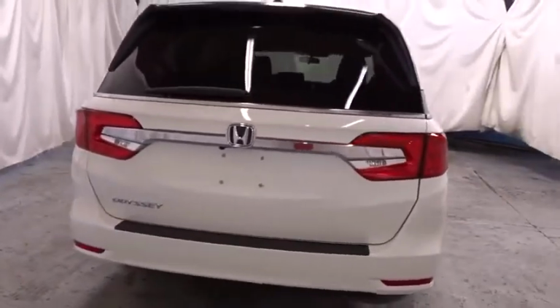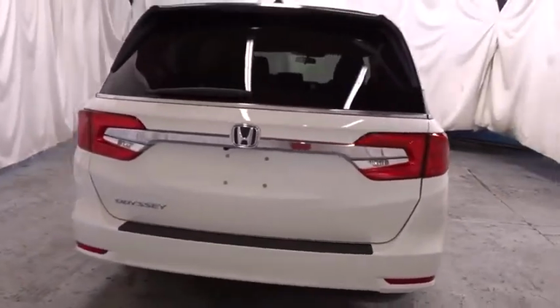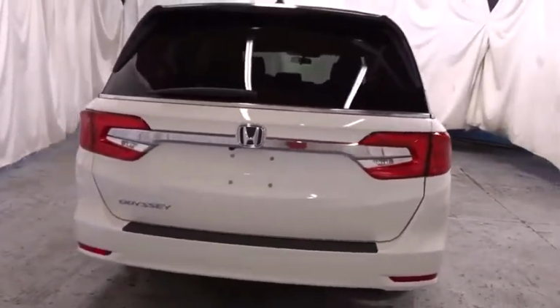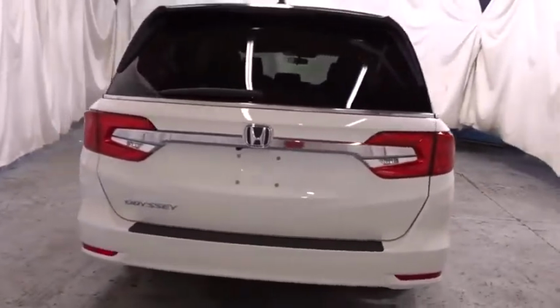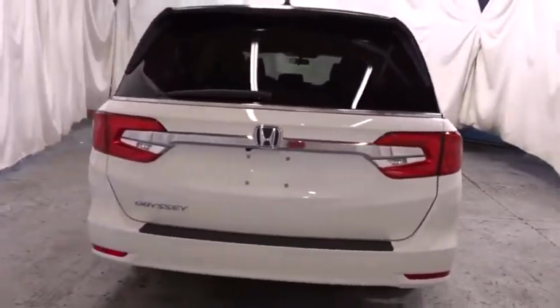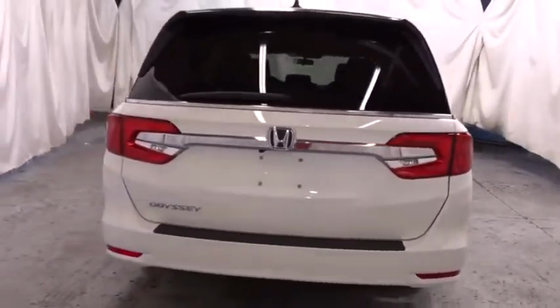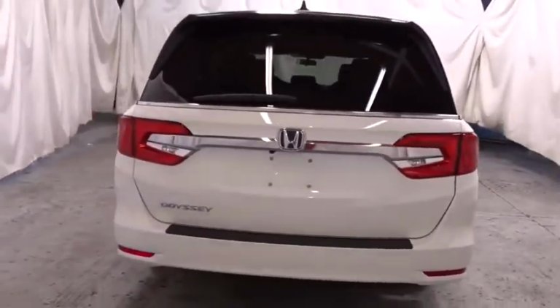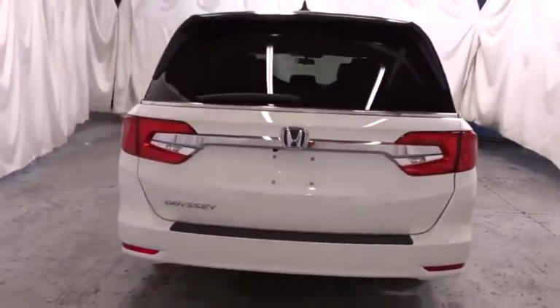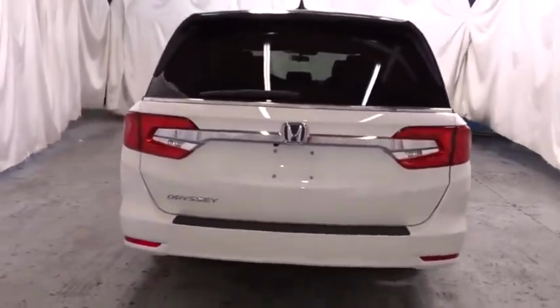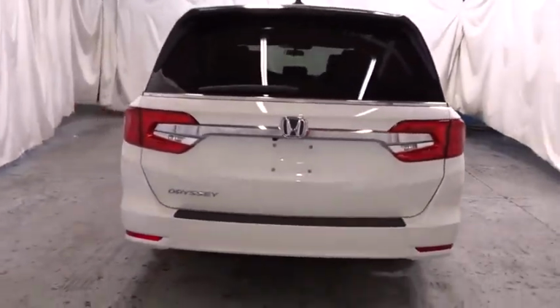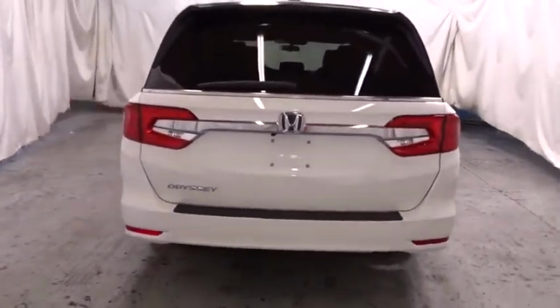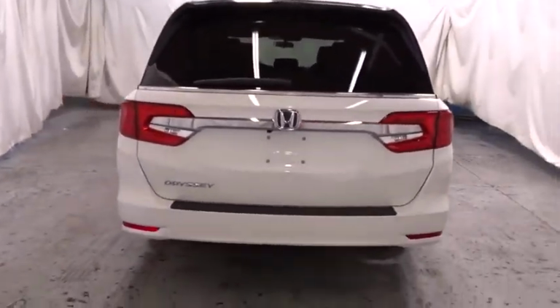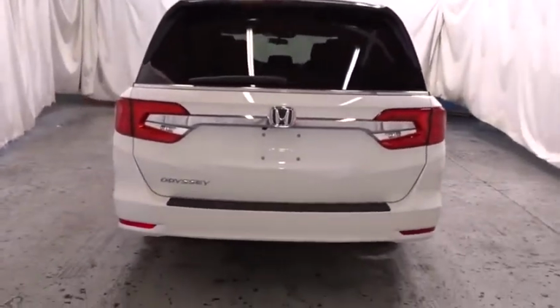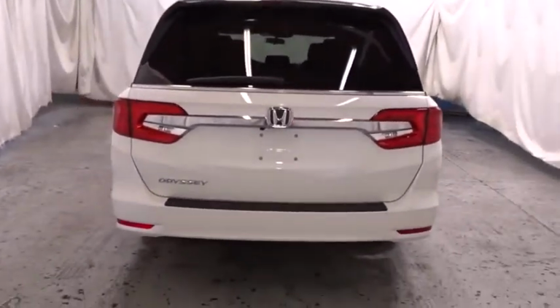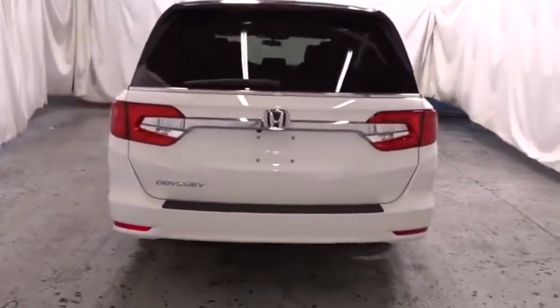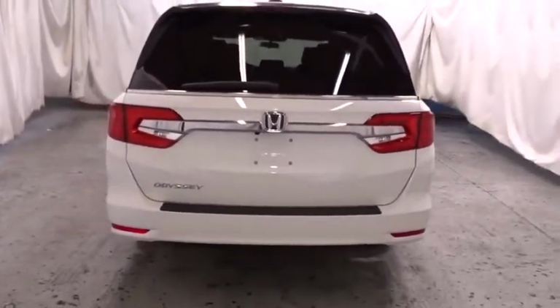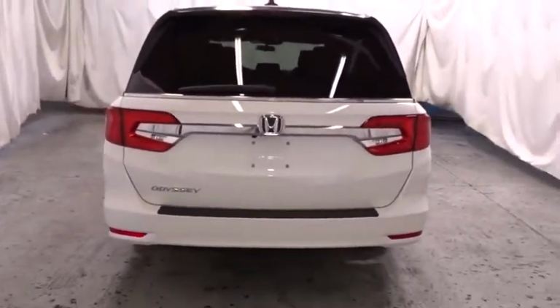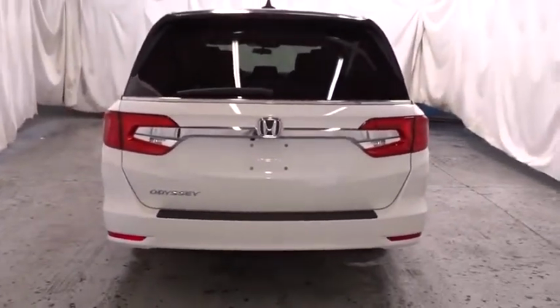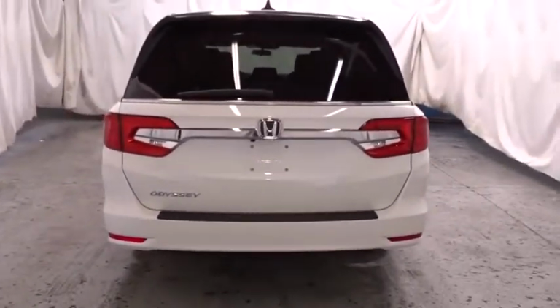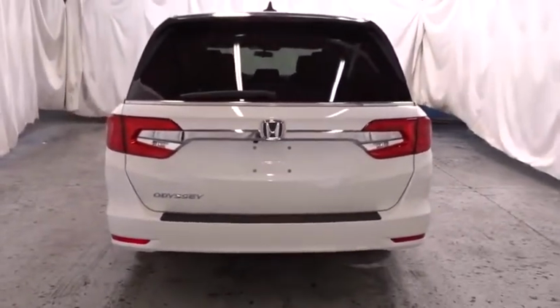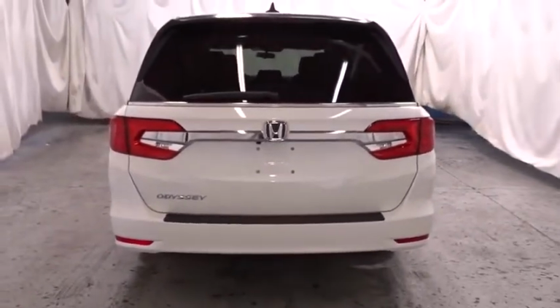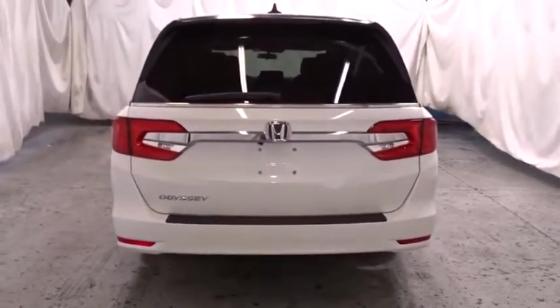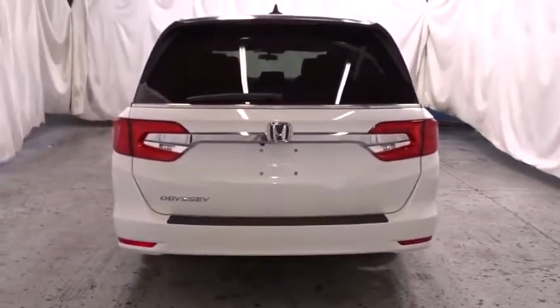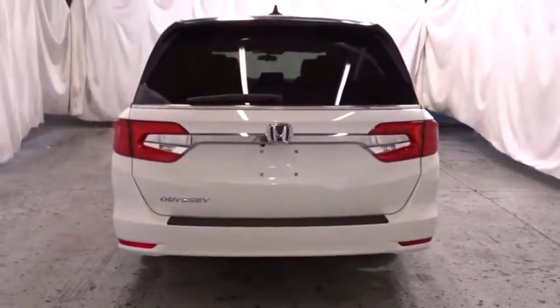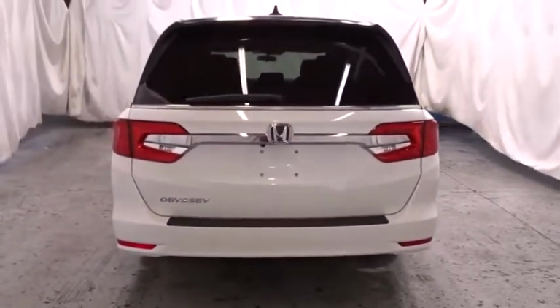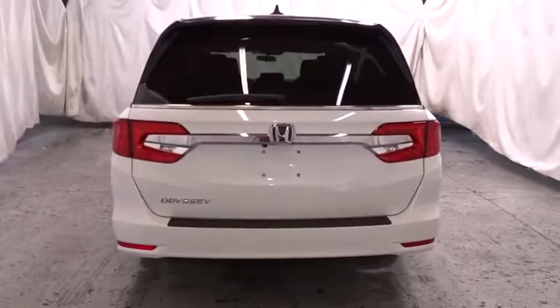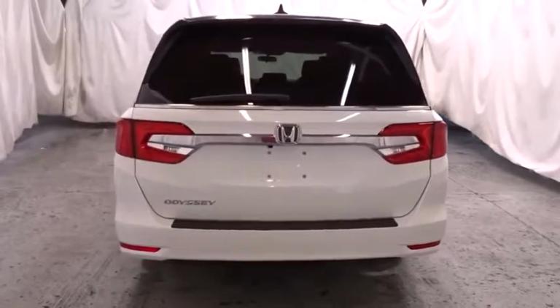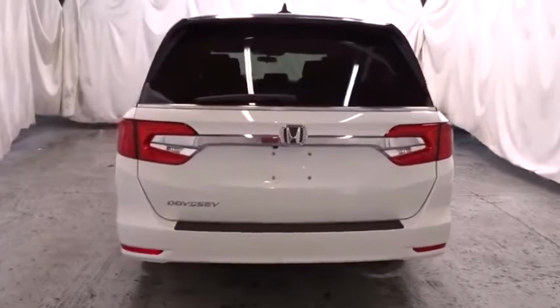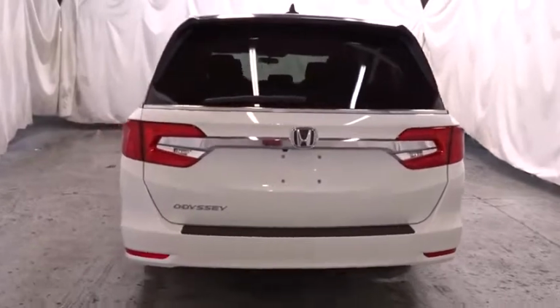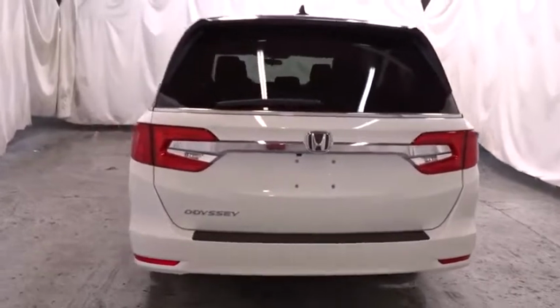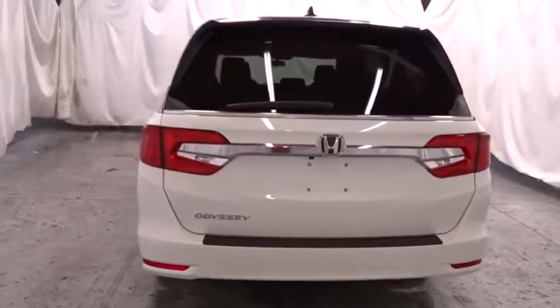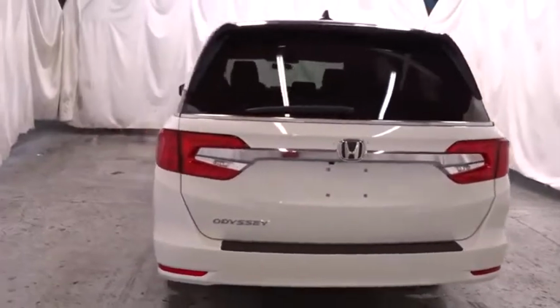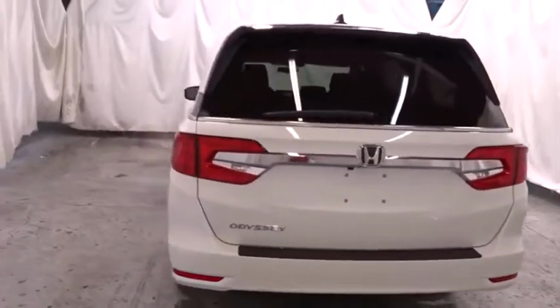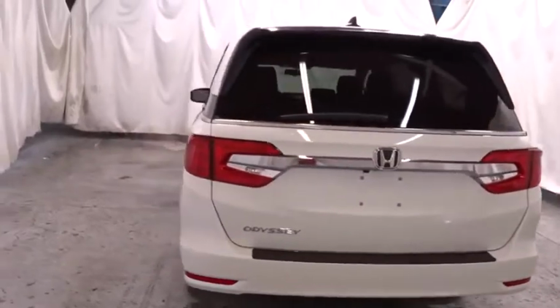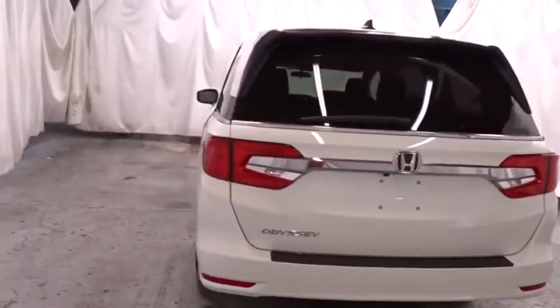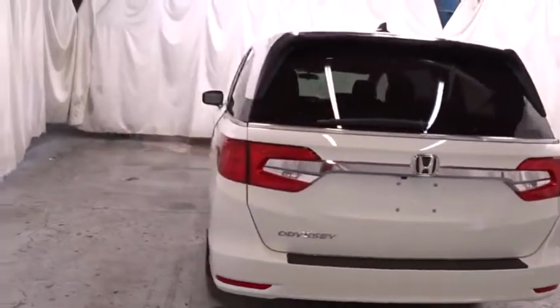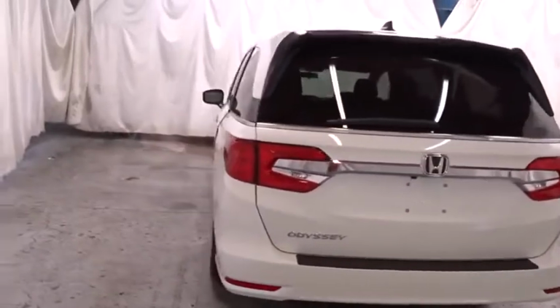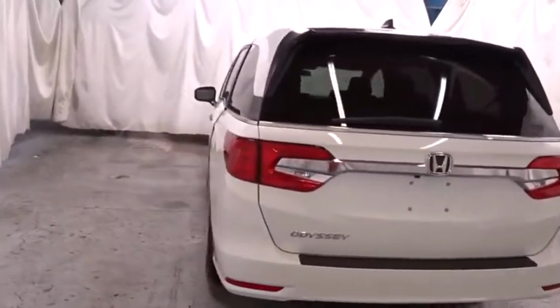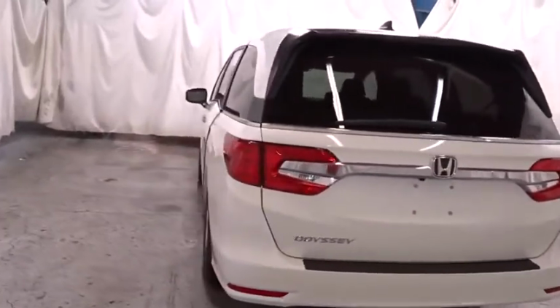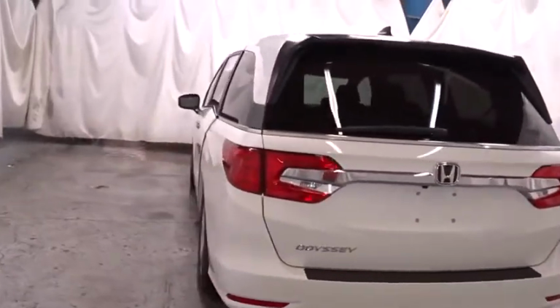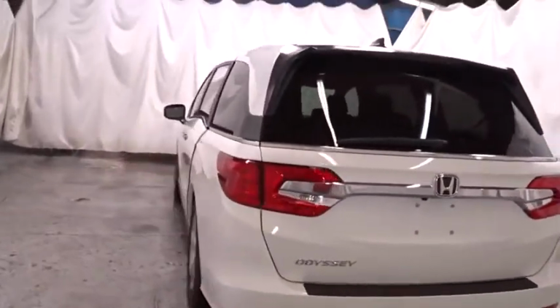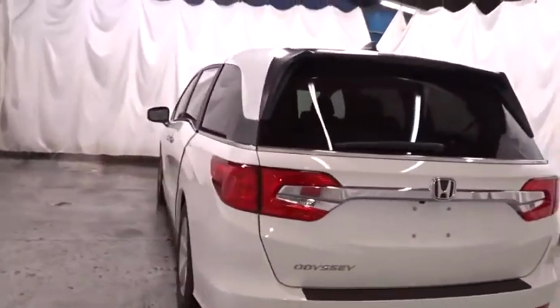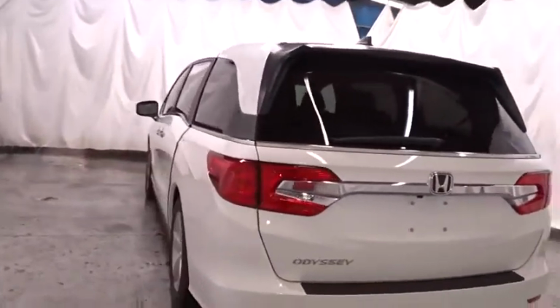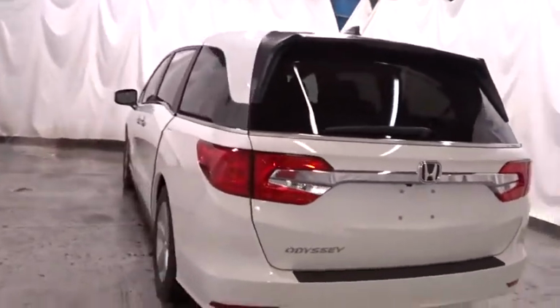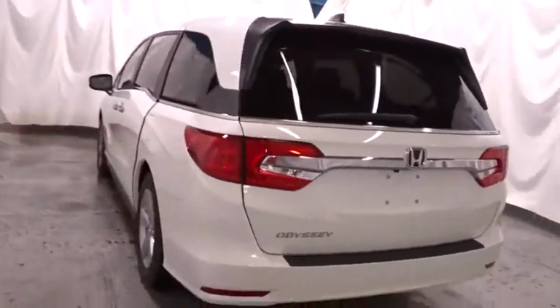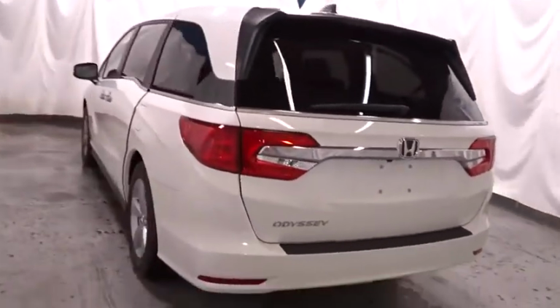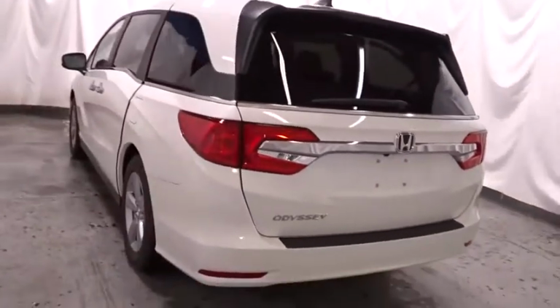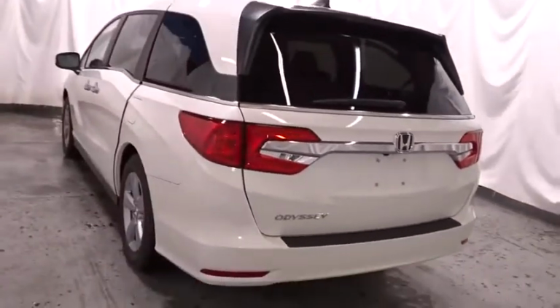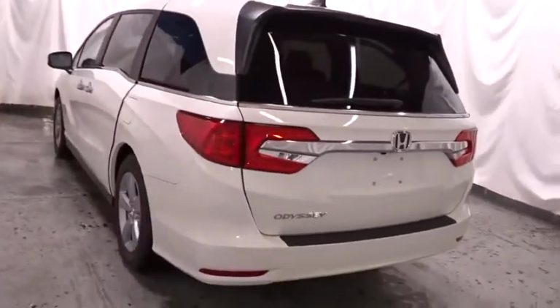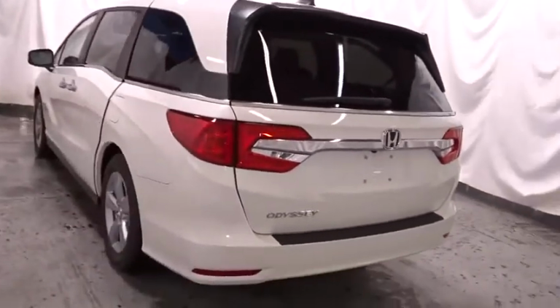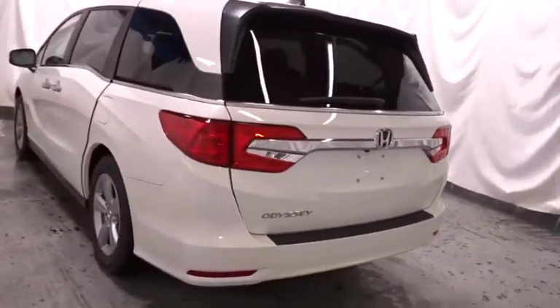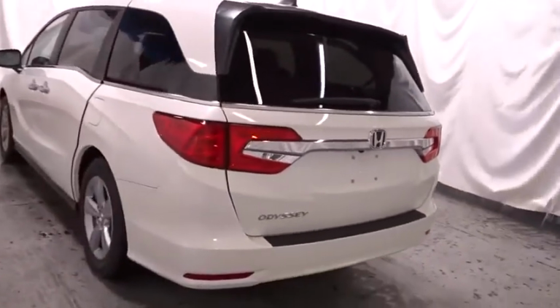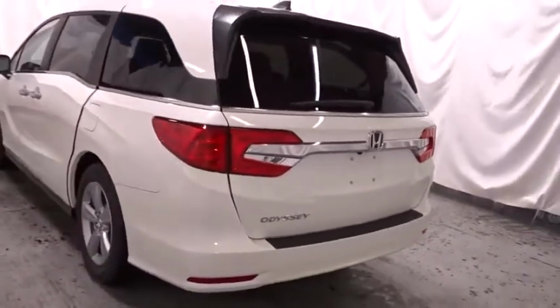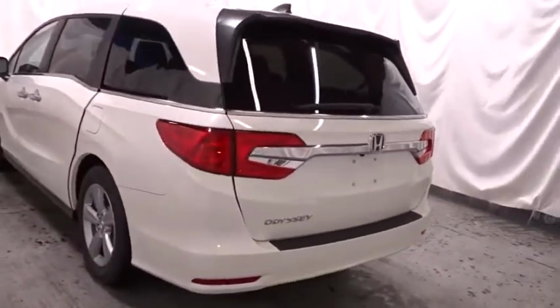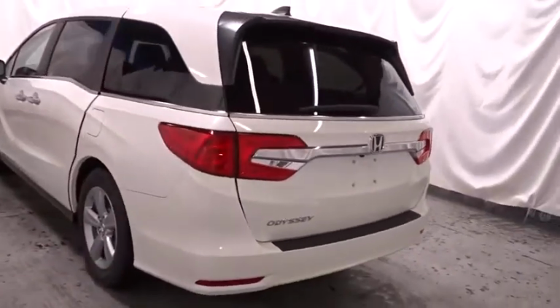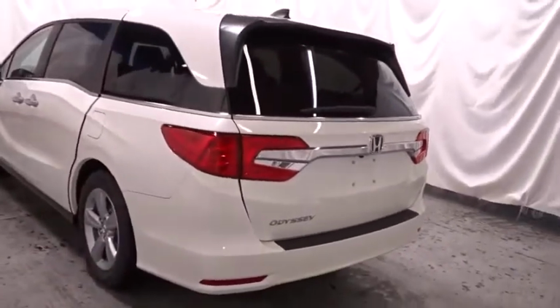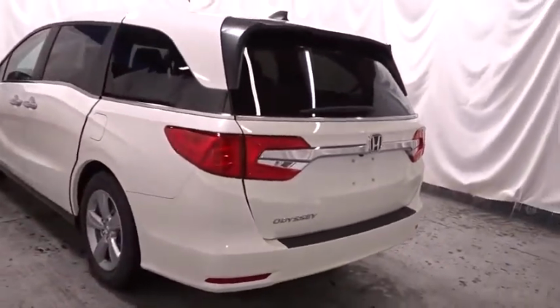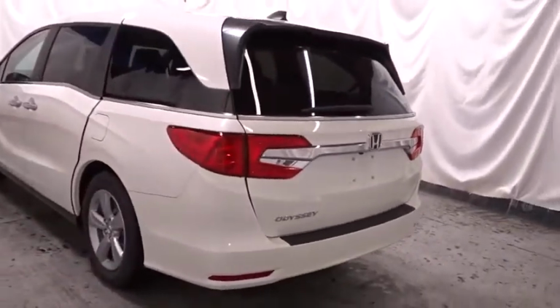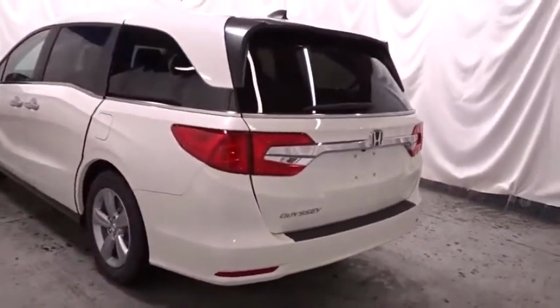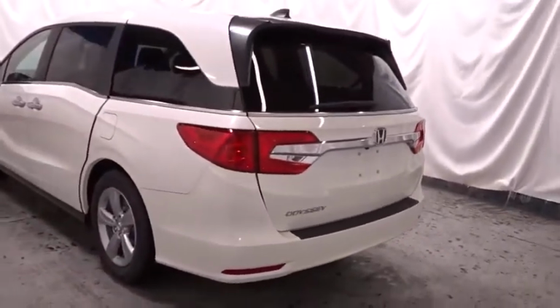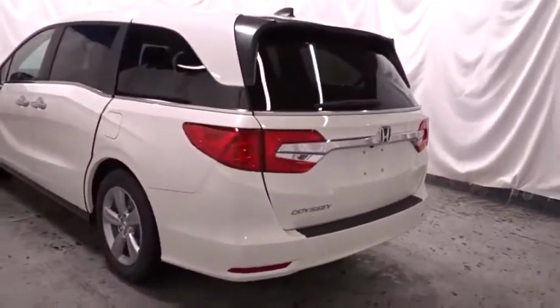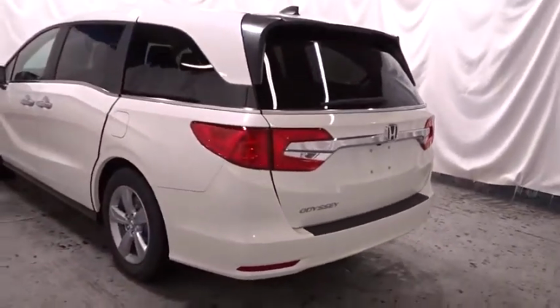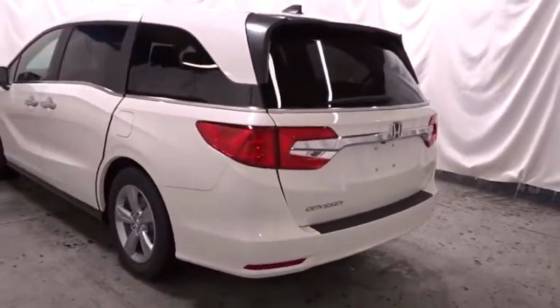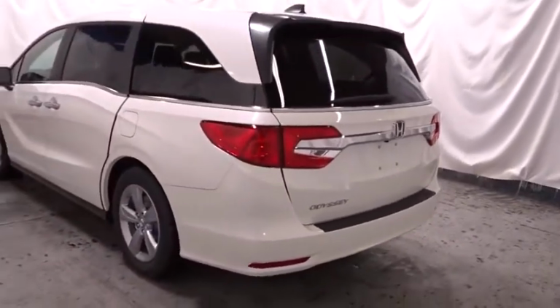Tachometer, brake assist, subwoofer, cloth seat trim, engine immobilizer, tinted glass, power rear window sunshade.